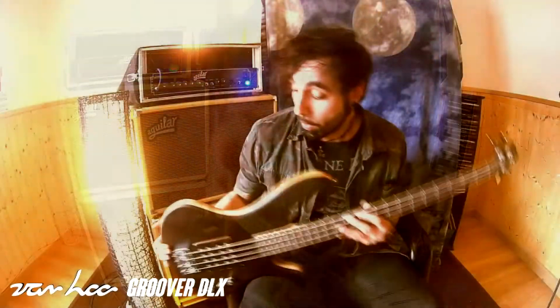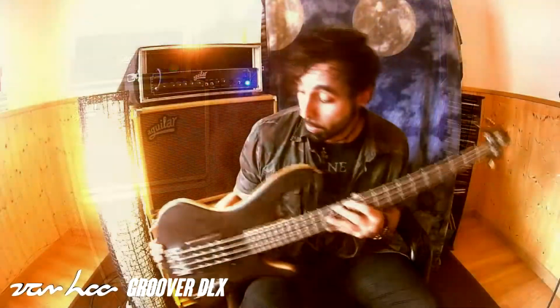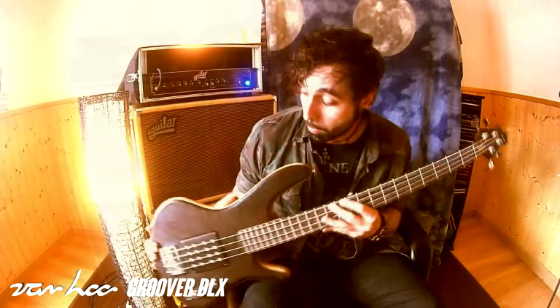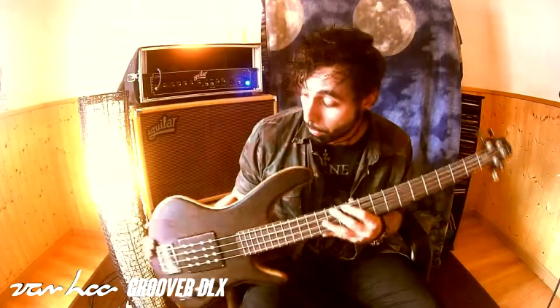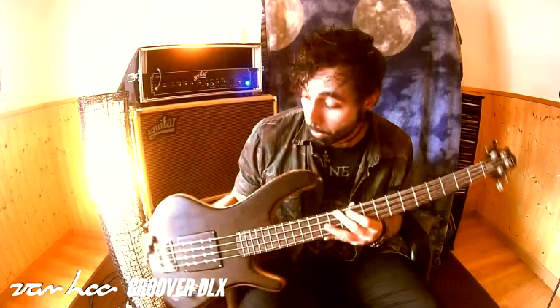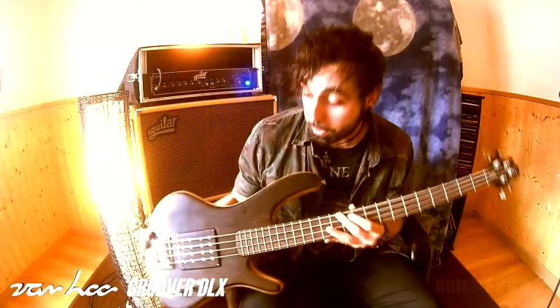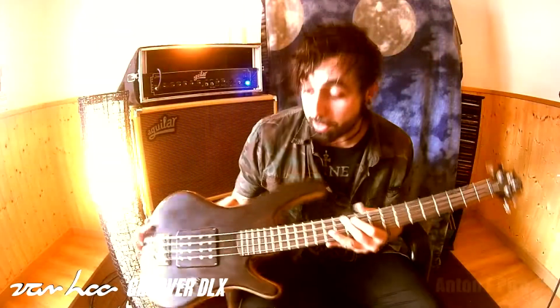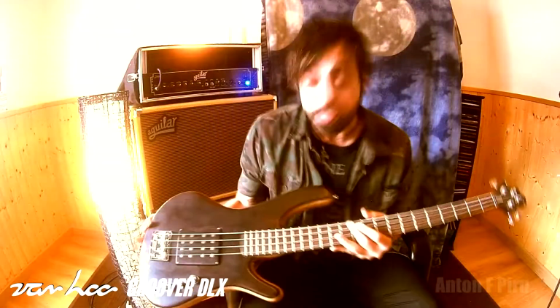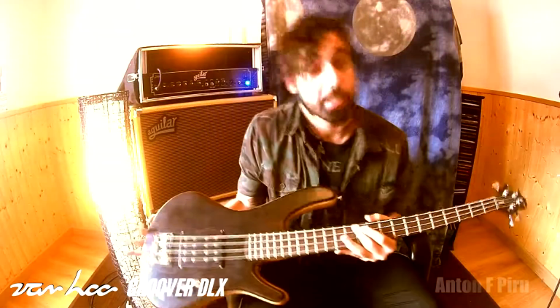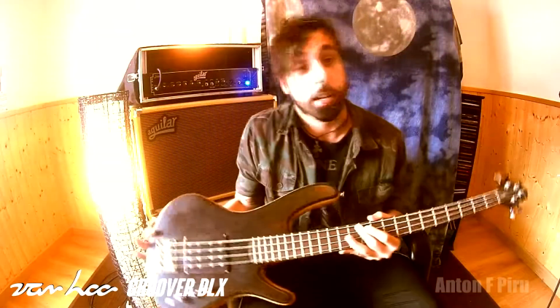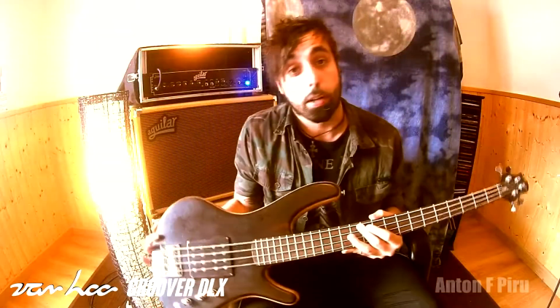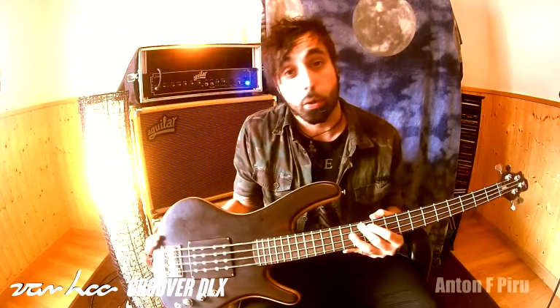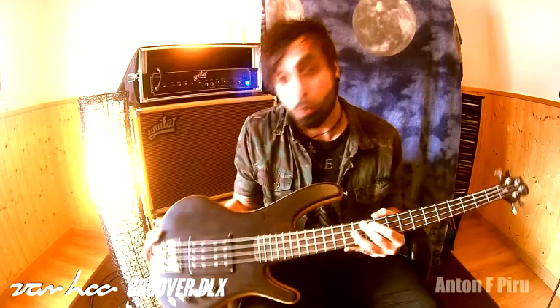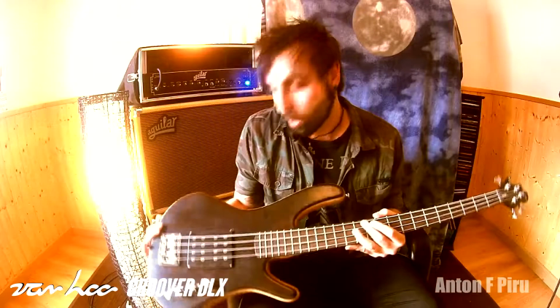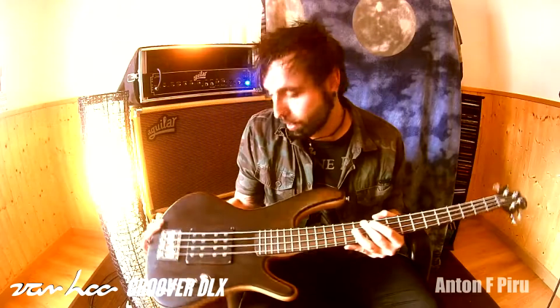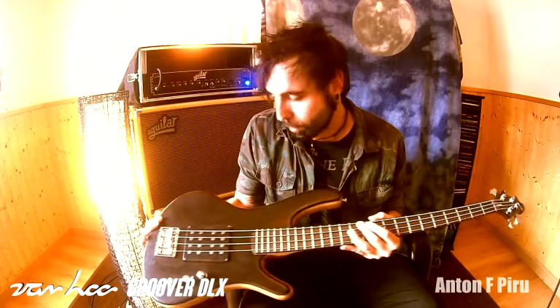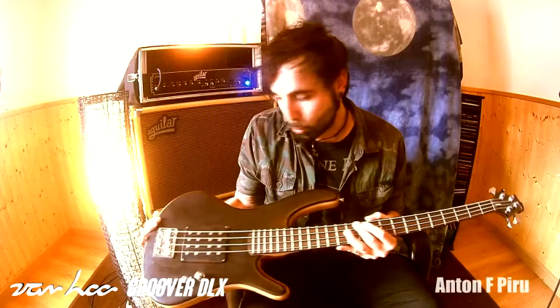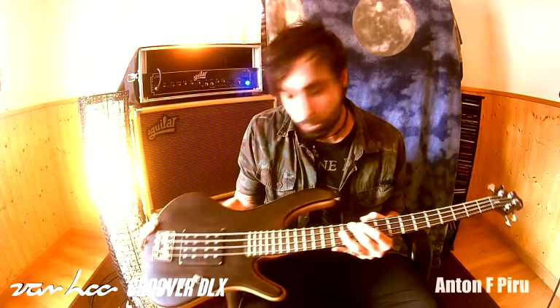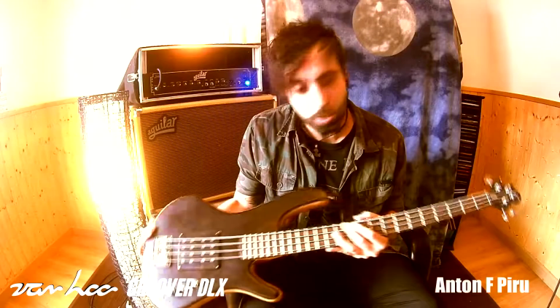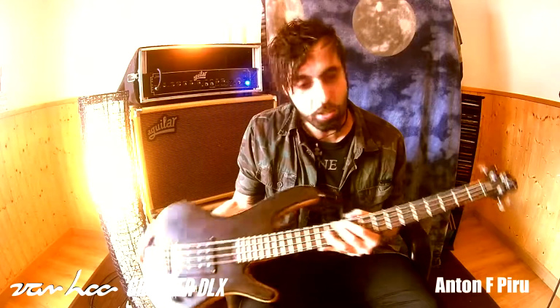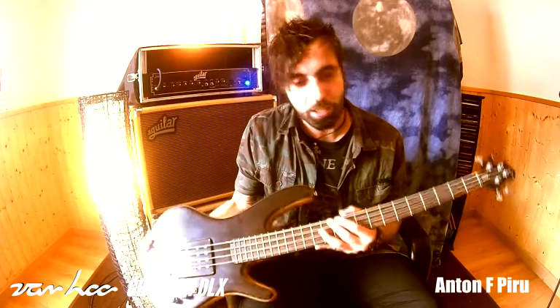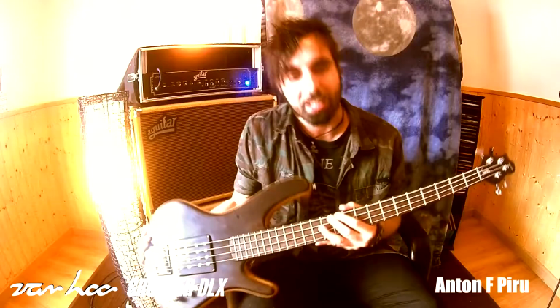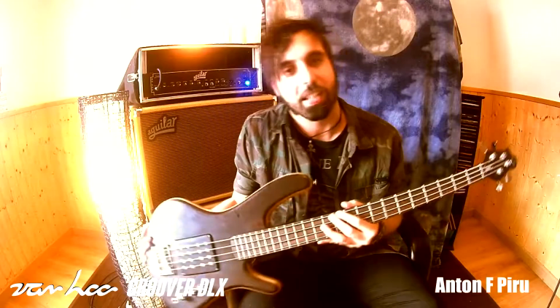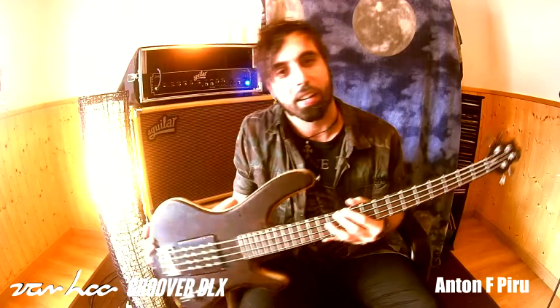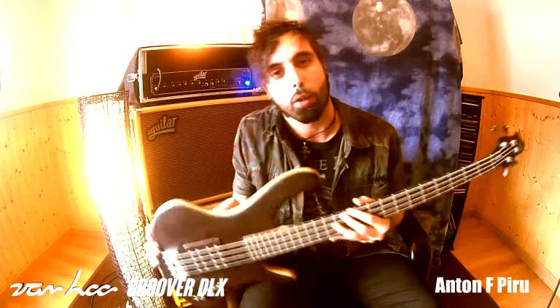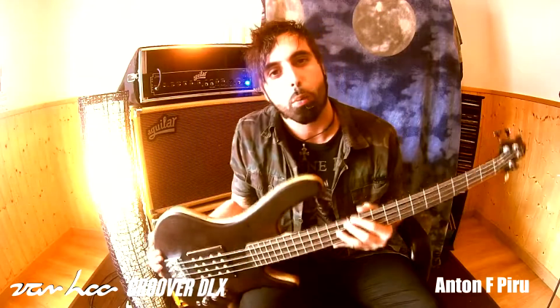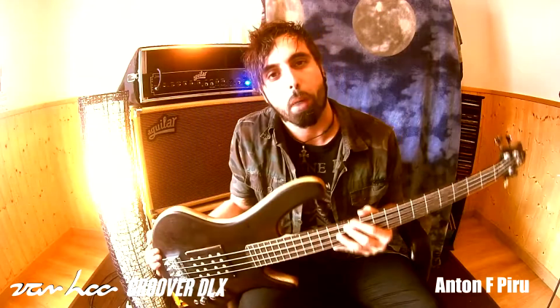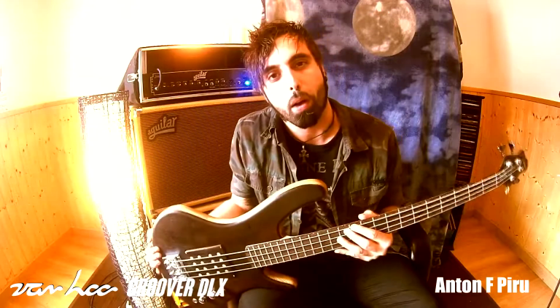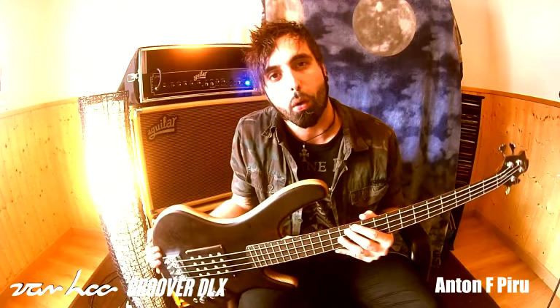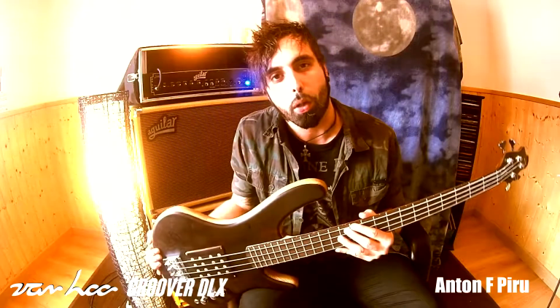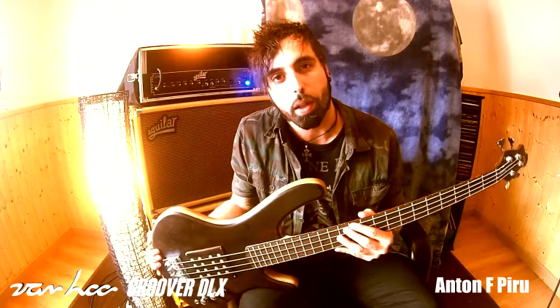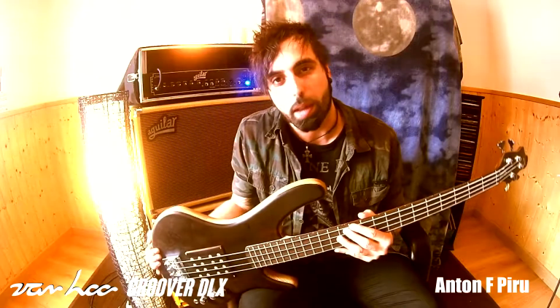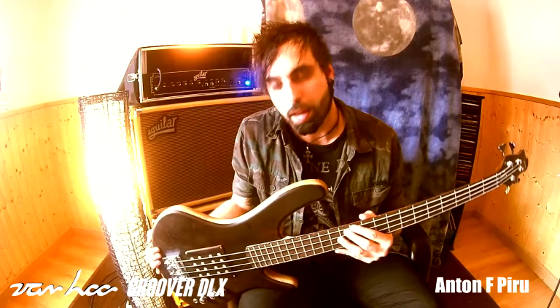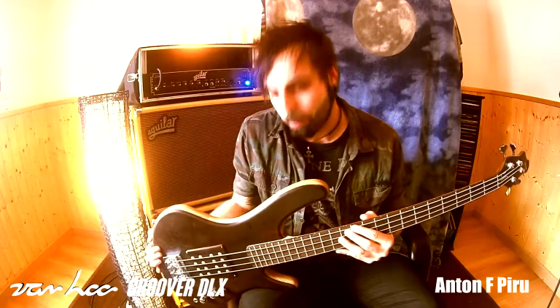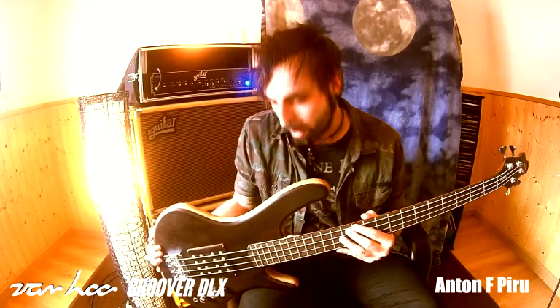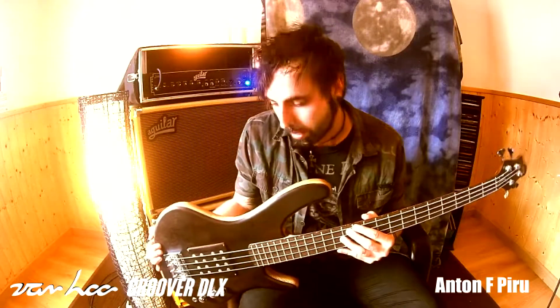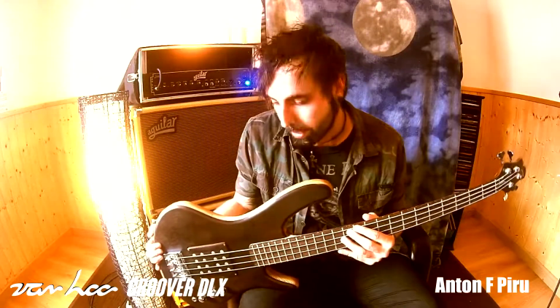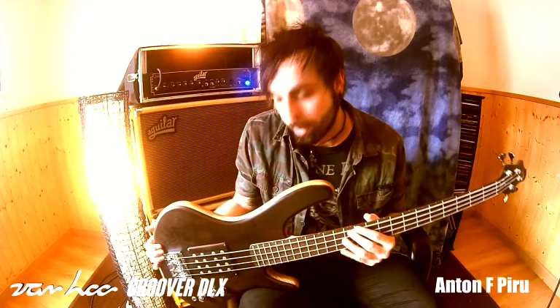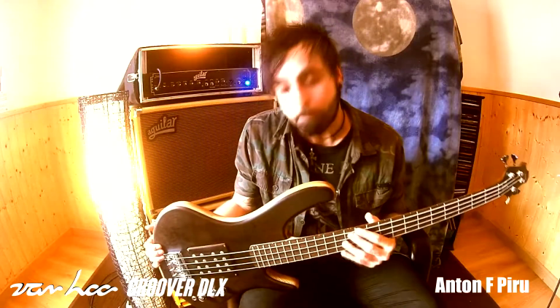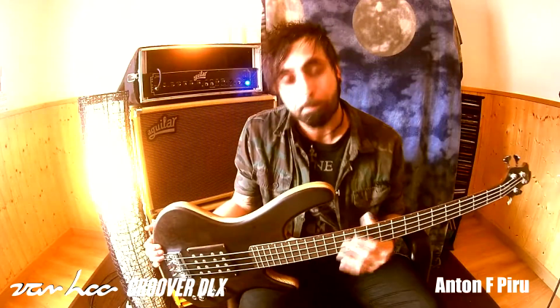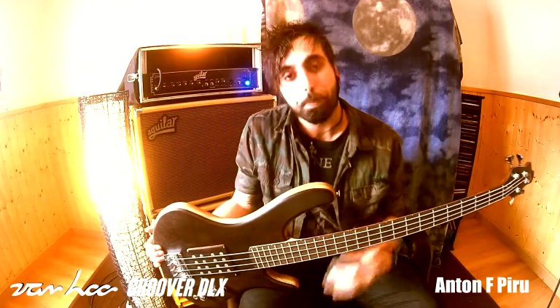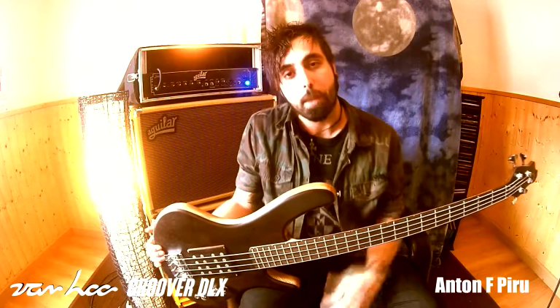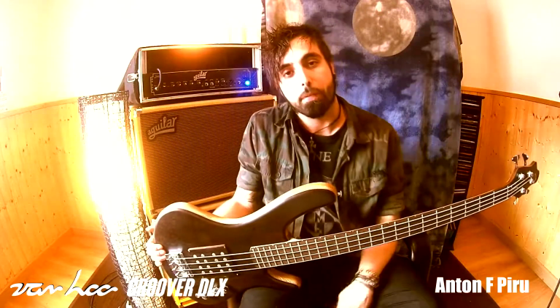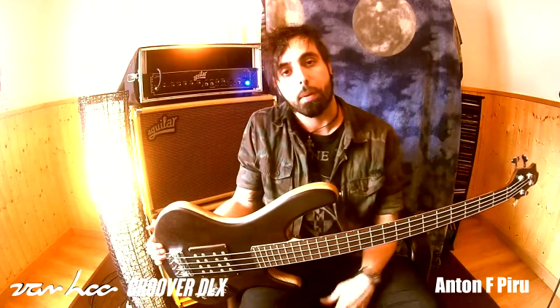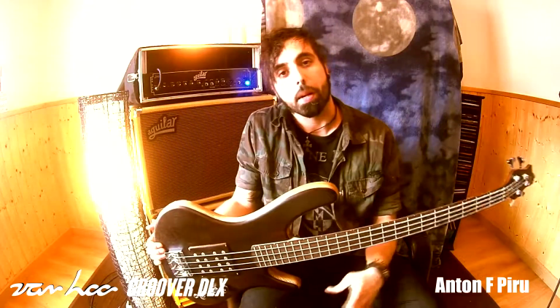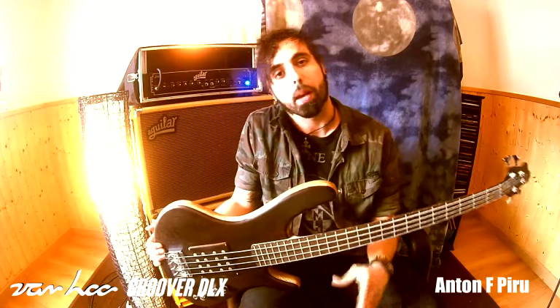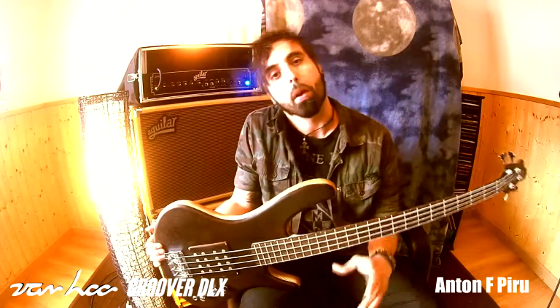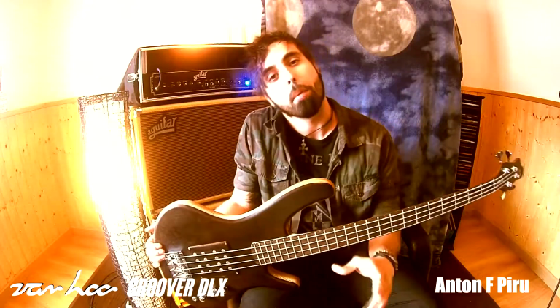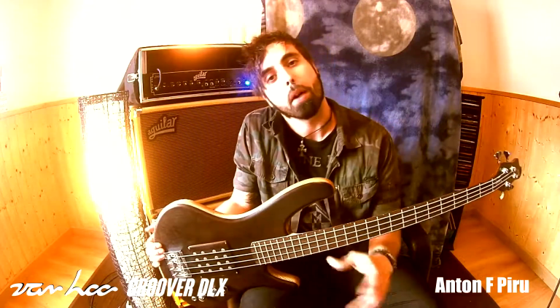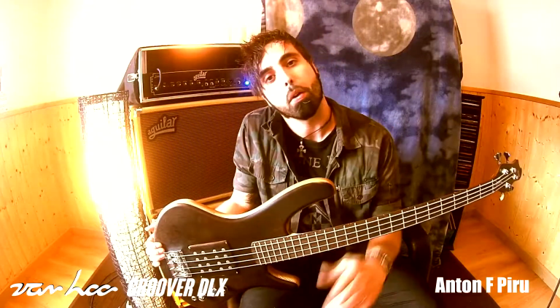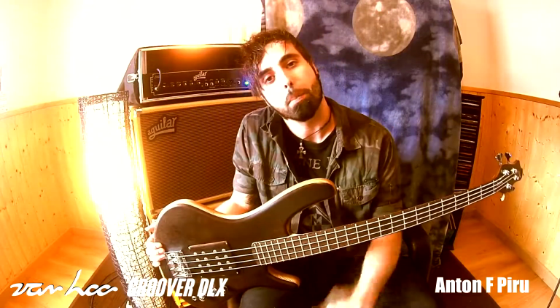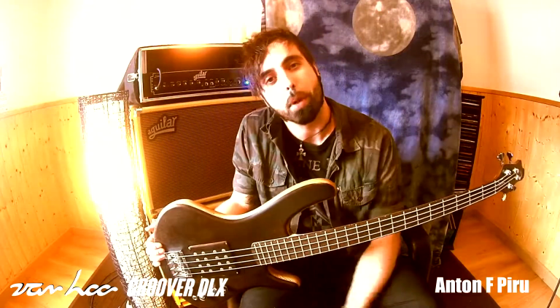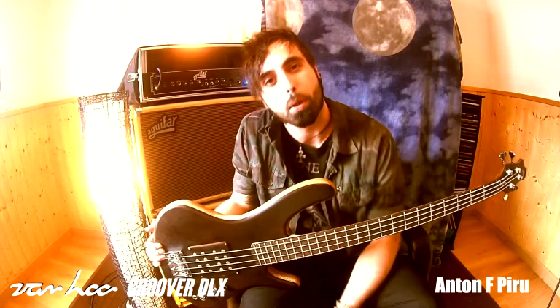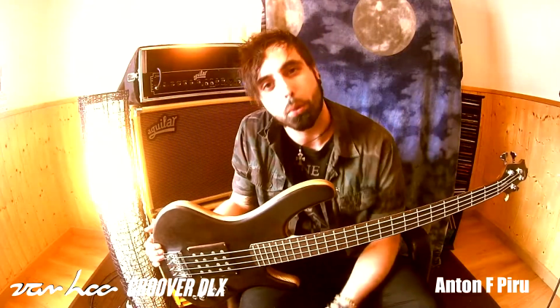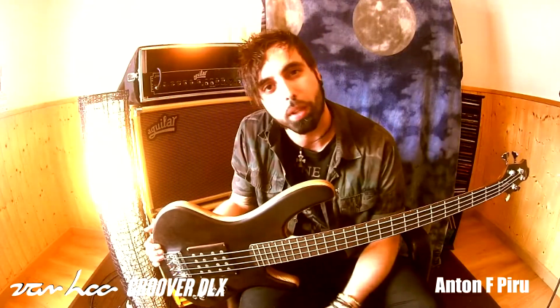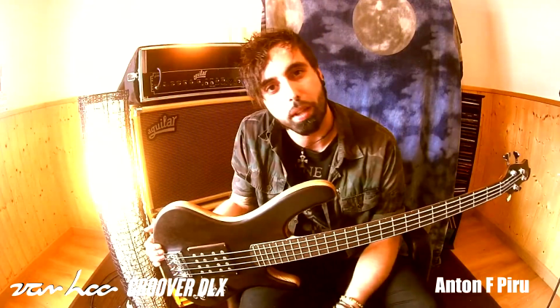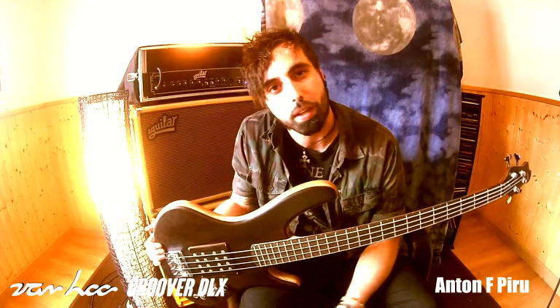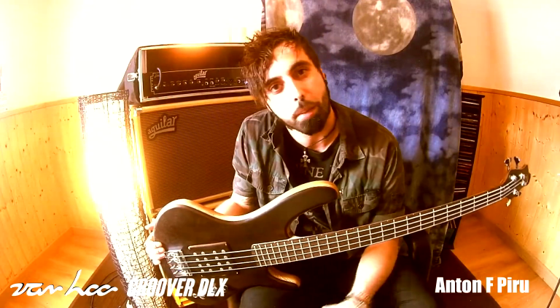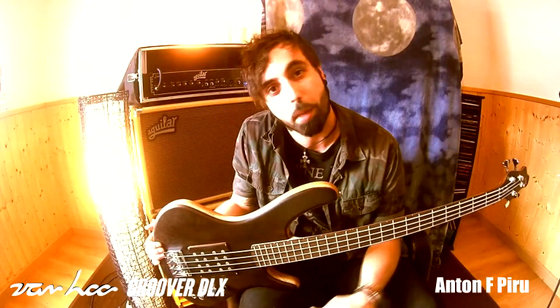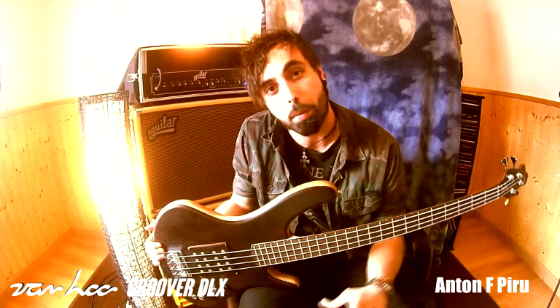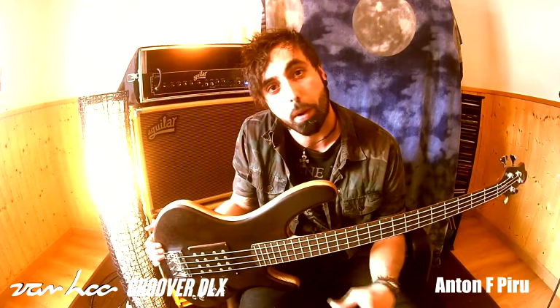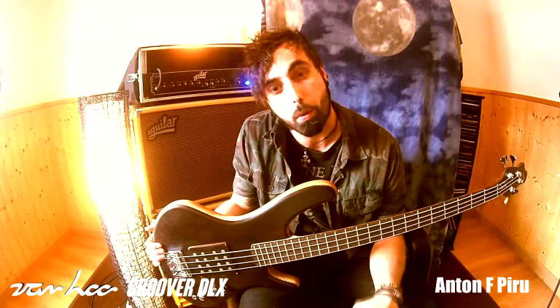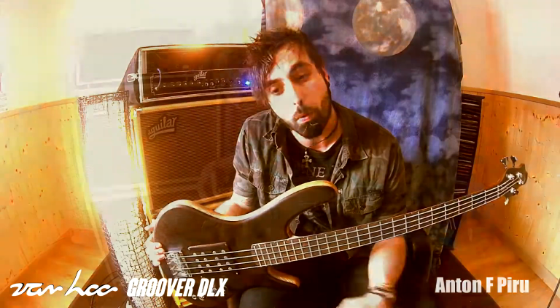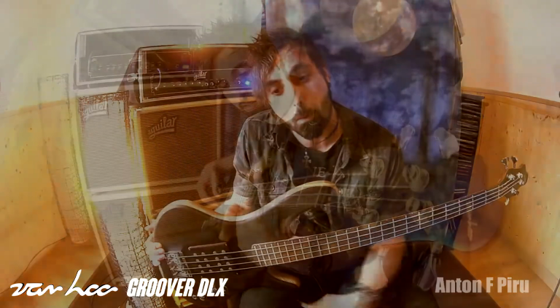Bueno, aquí tenéis el Groover Deluxe, se trata de un bajo de gama alta, fabricado a mano por el luthier Janmar Van Loo.